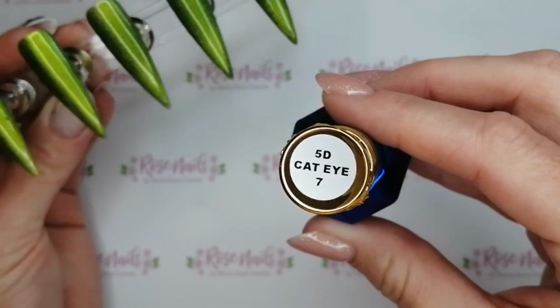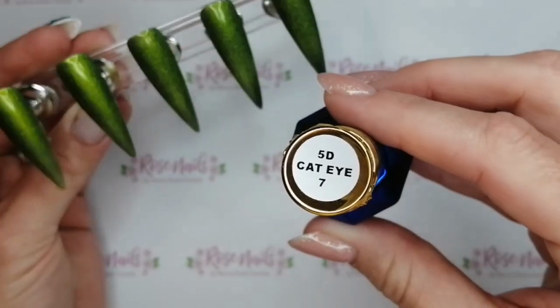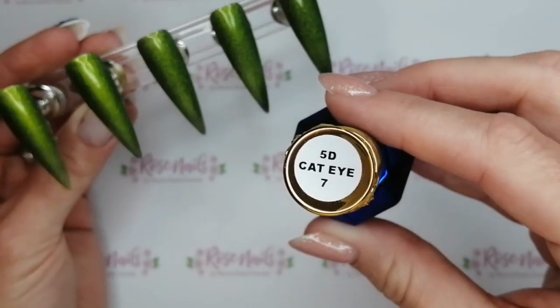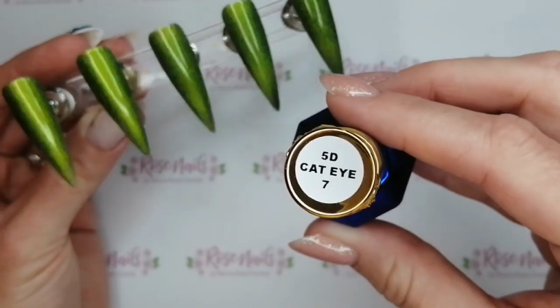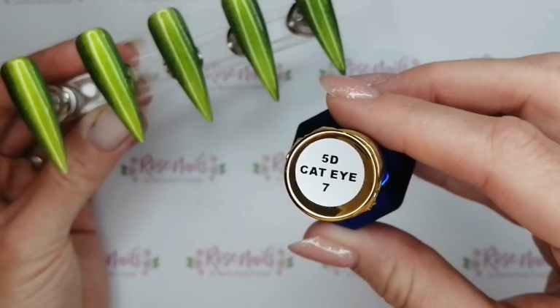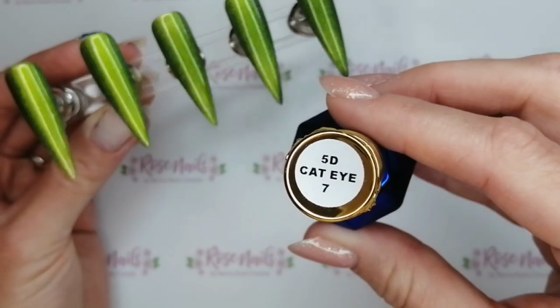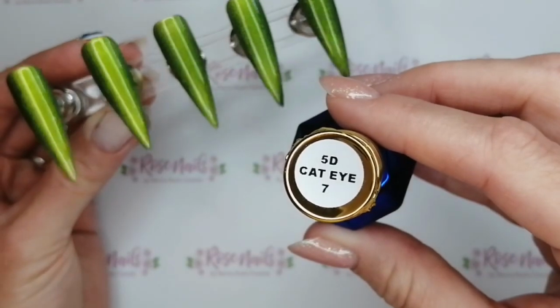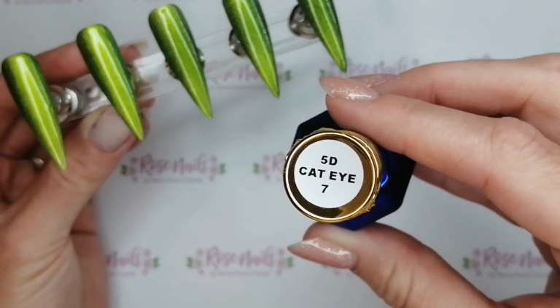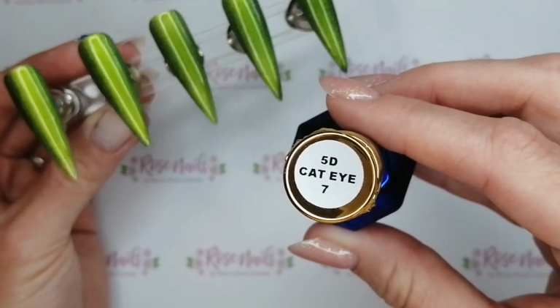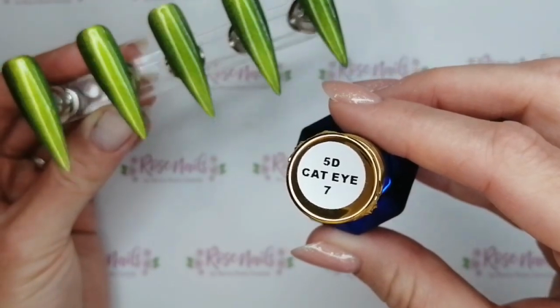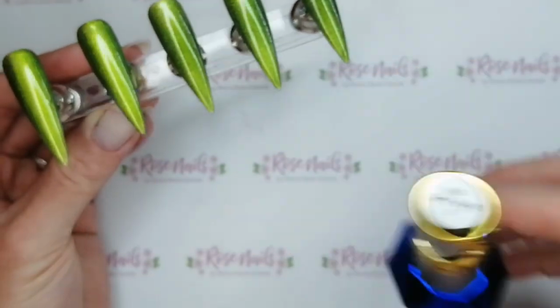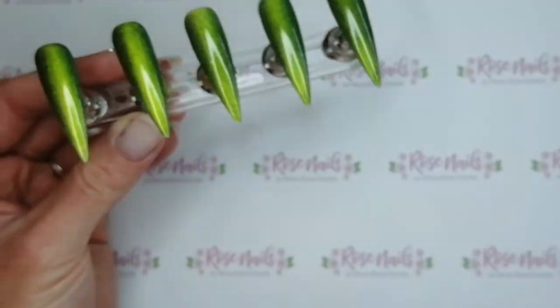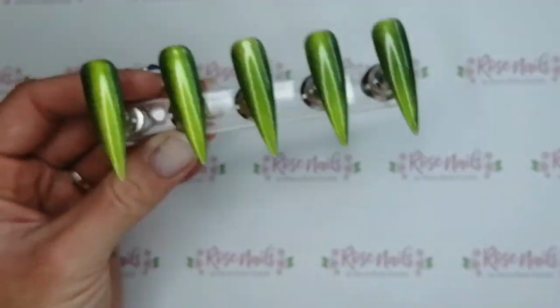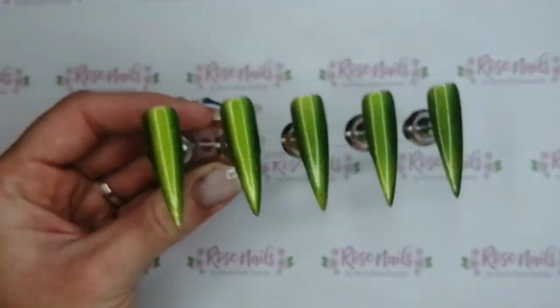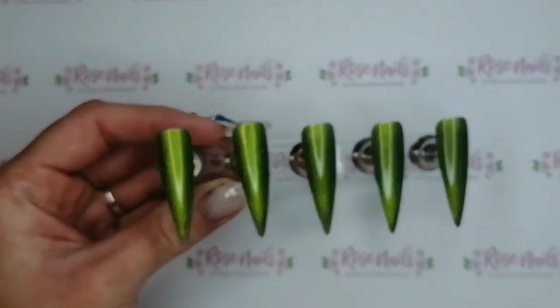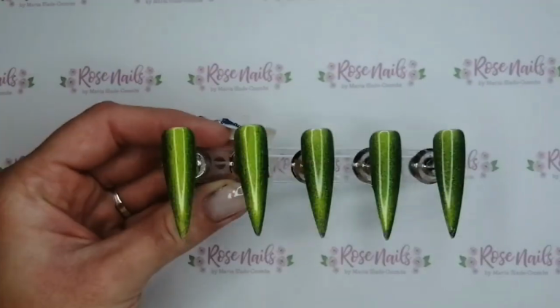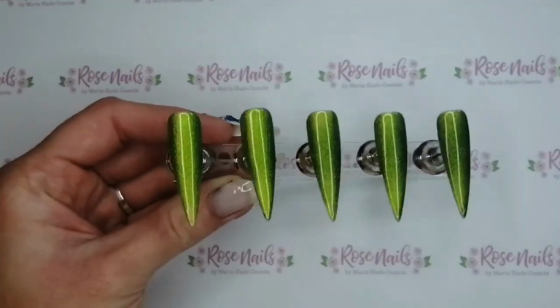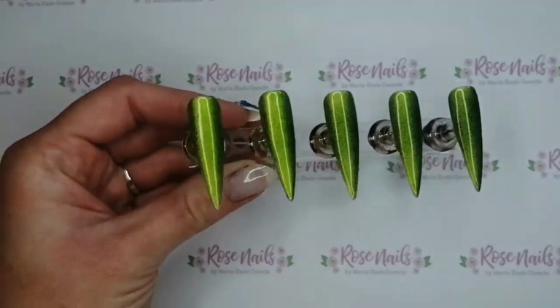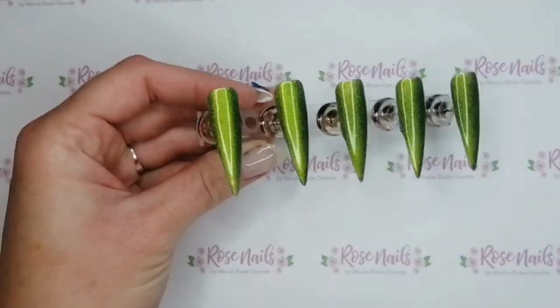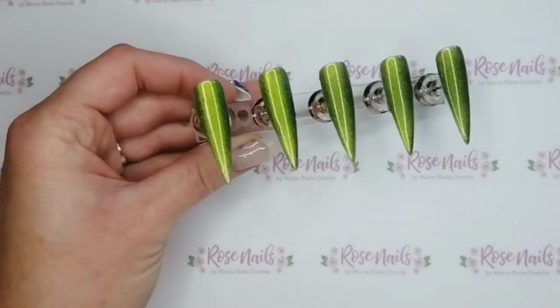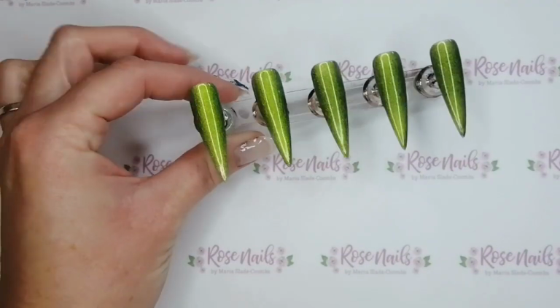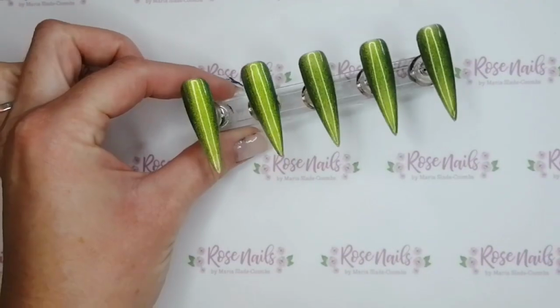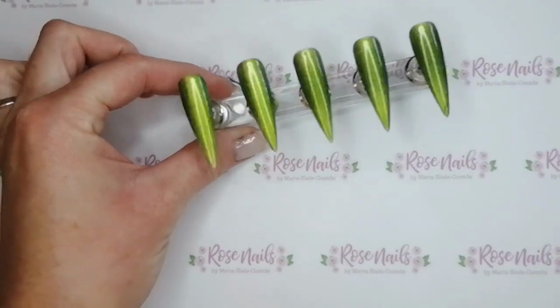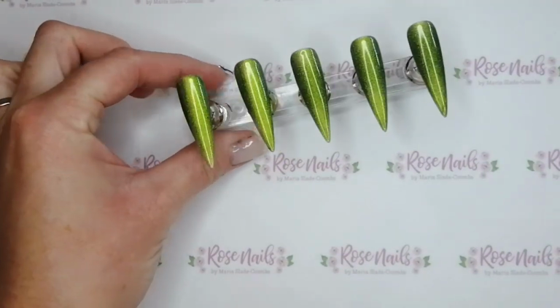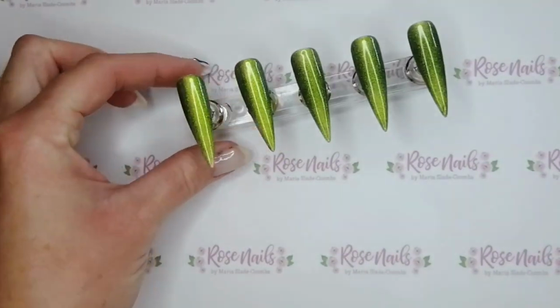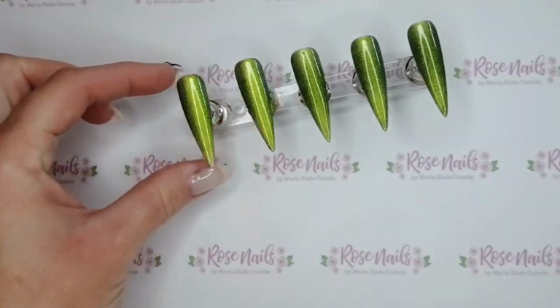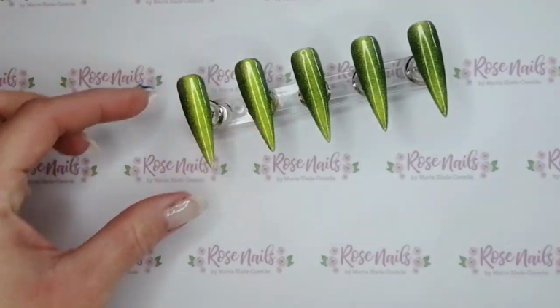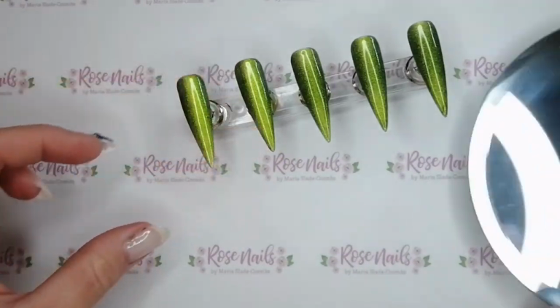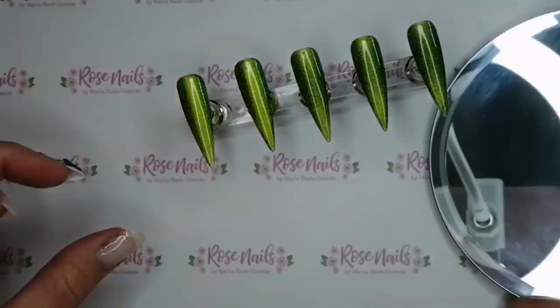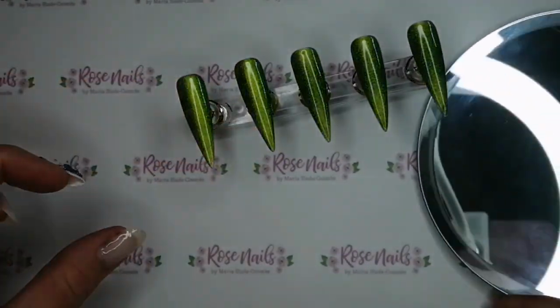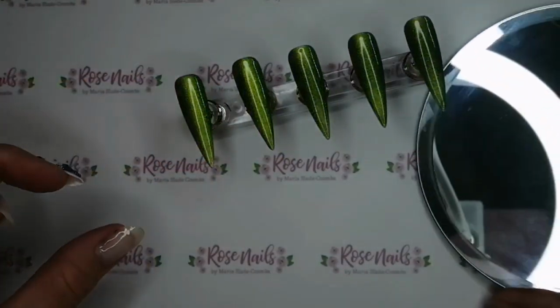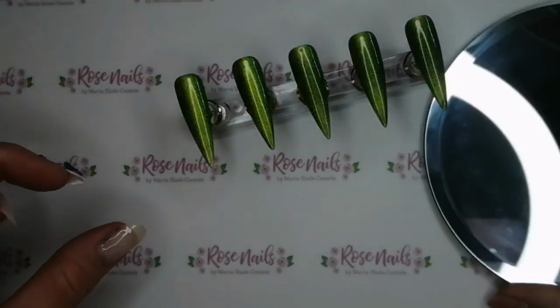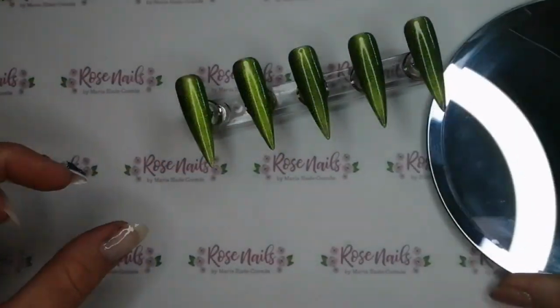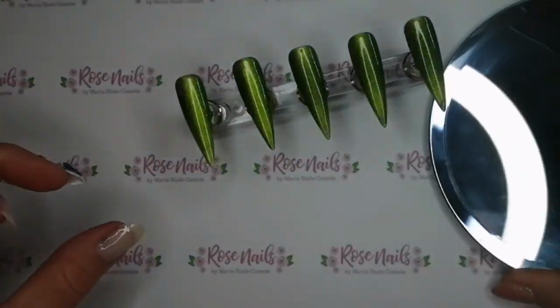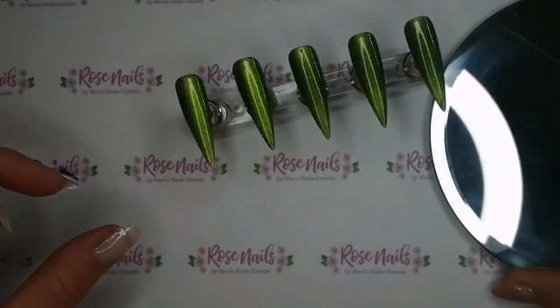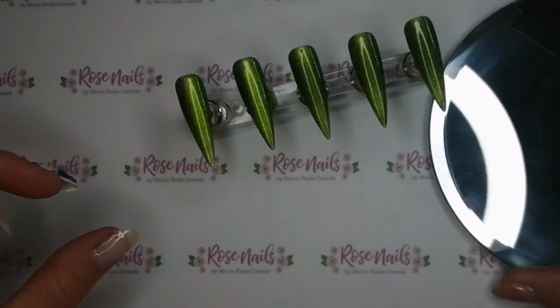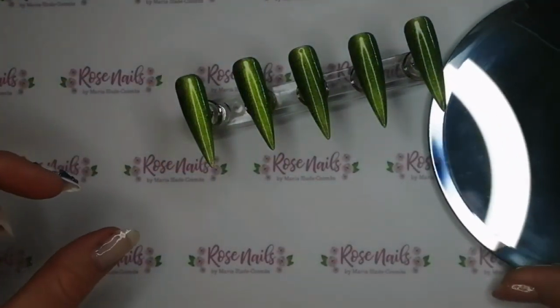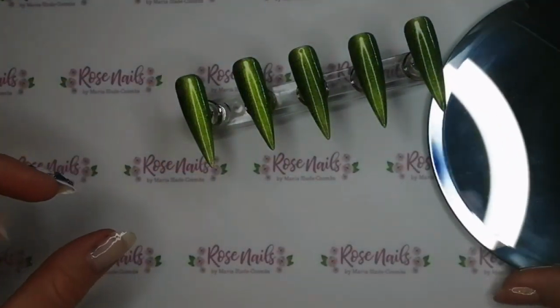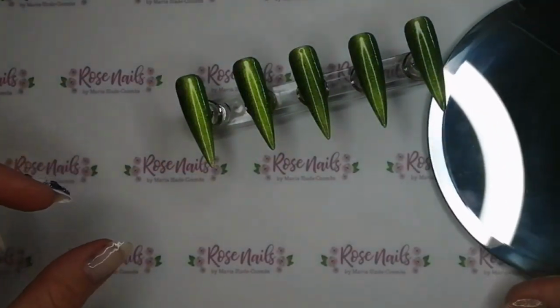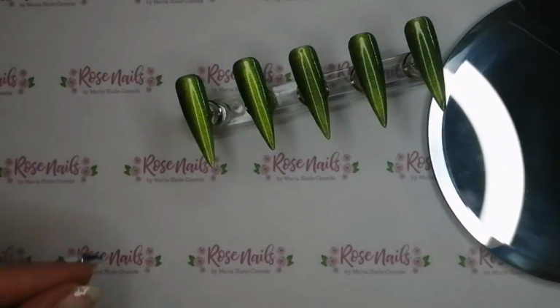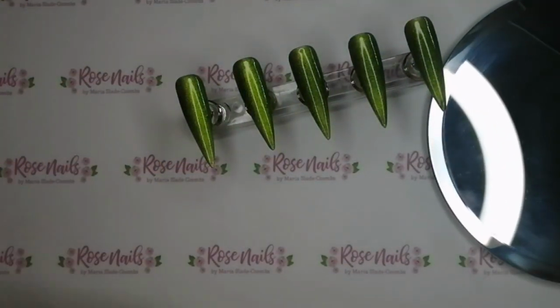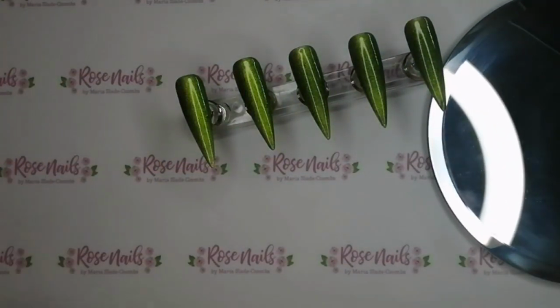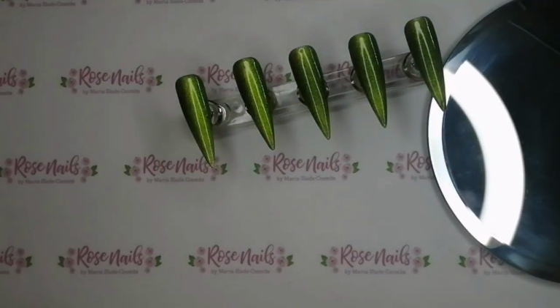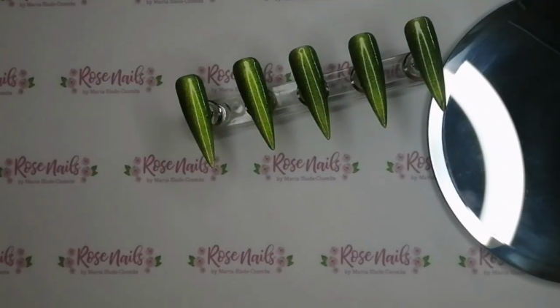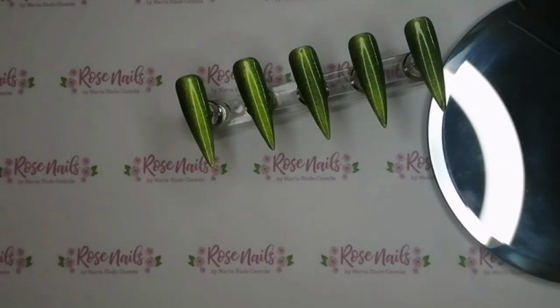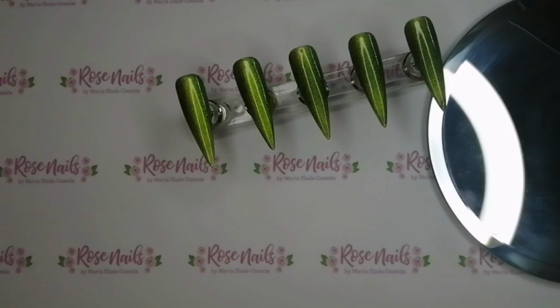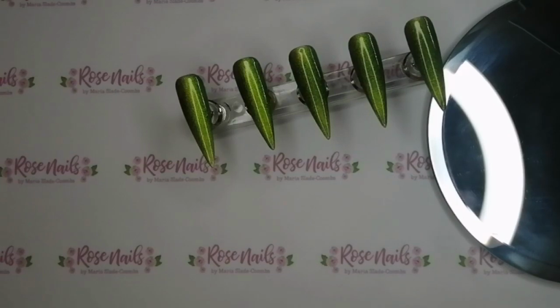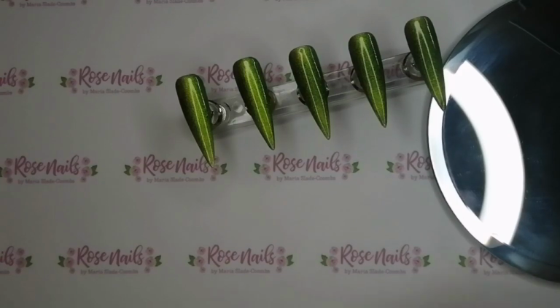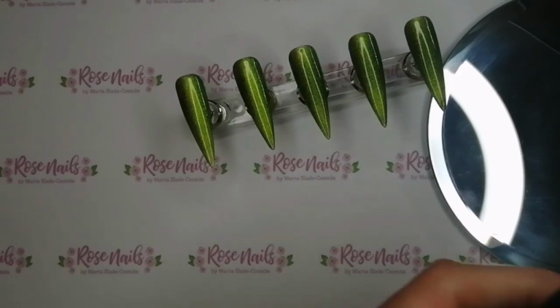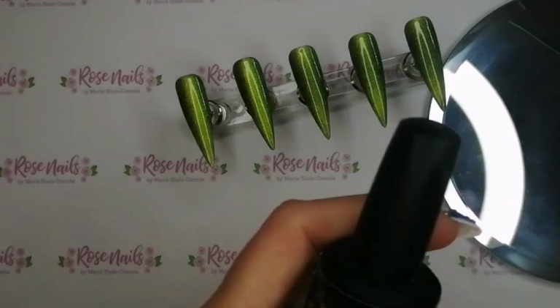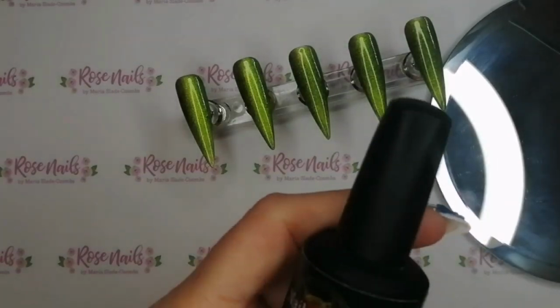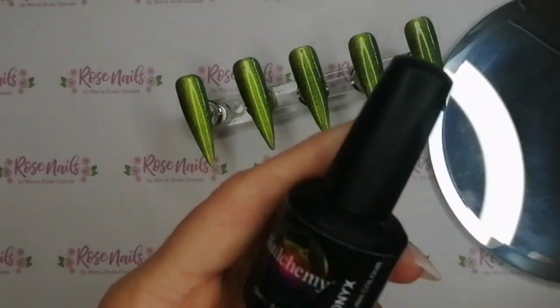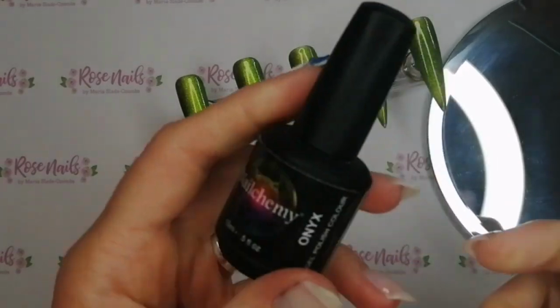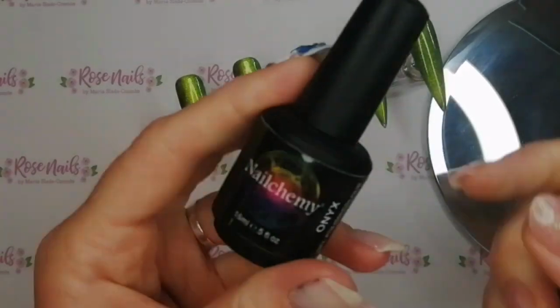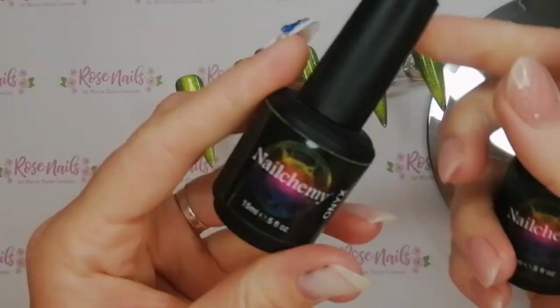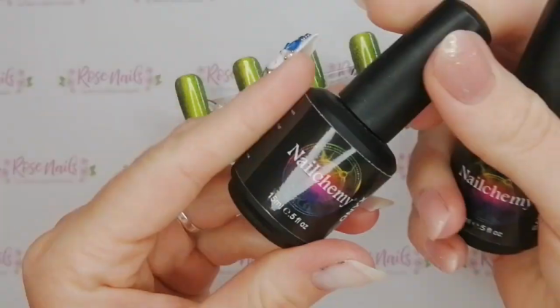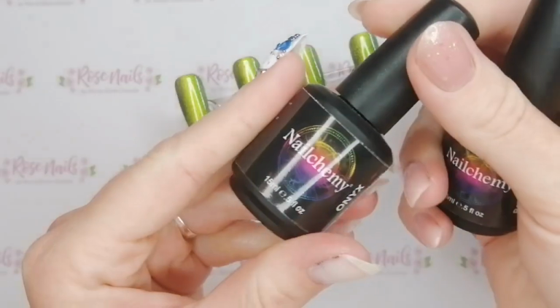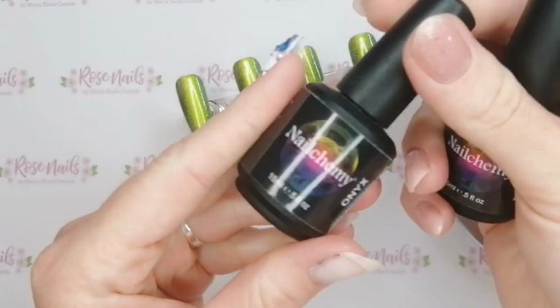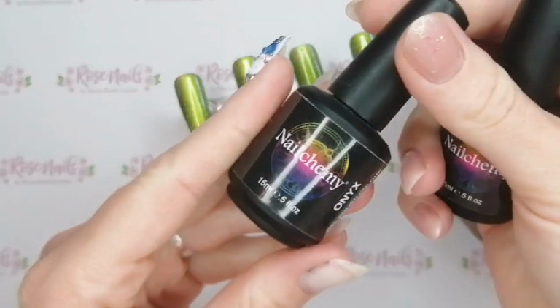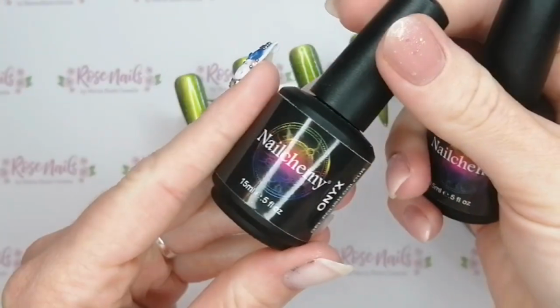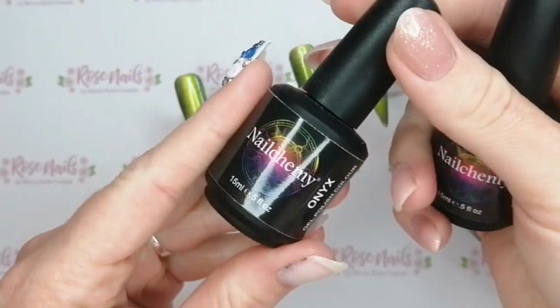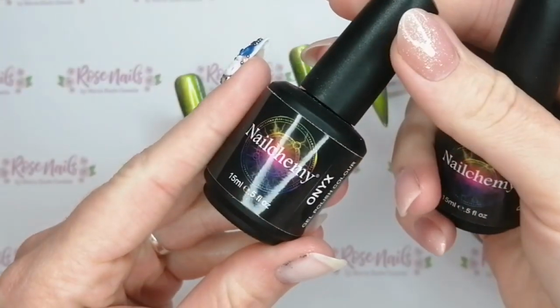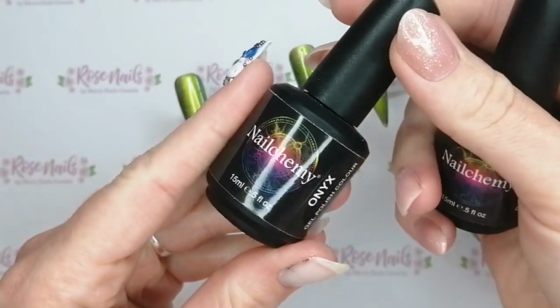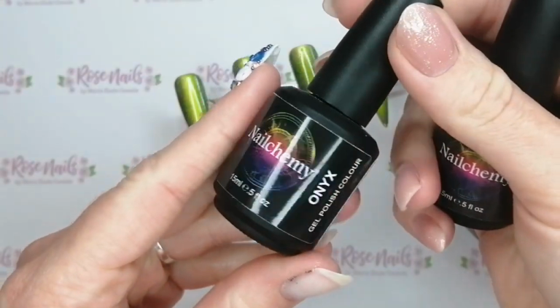I haven't used a magnet on them for the Cat's Eye effect, although you could use a Cat's Eye magnet to give a different effect.